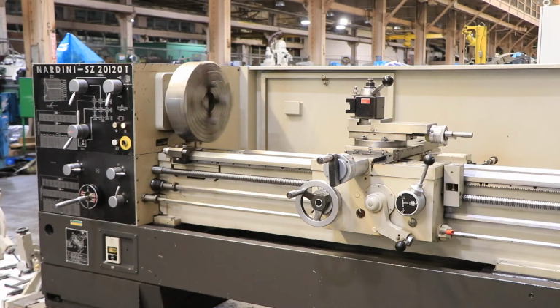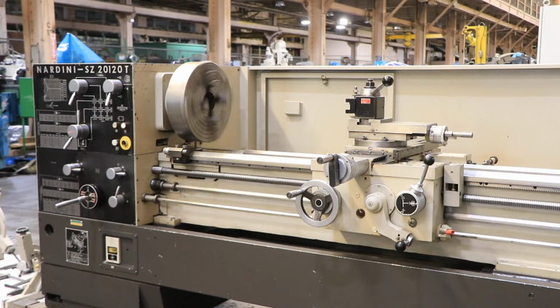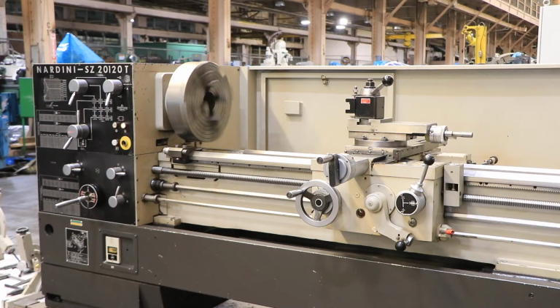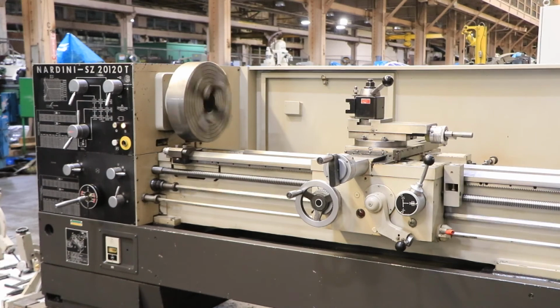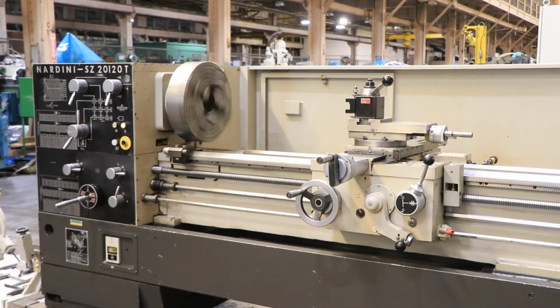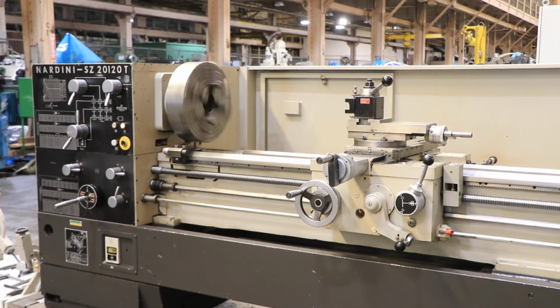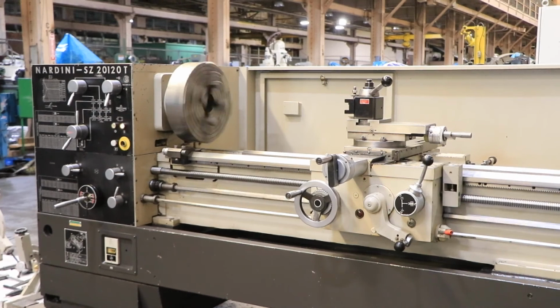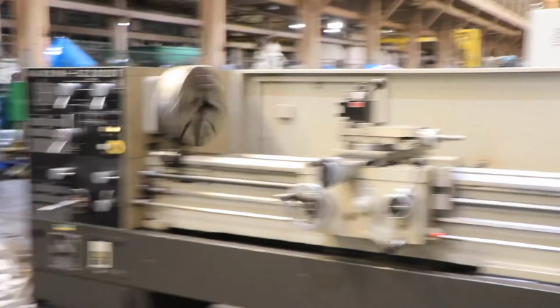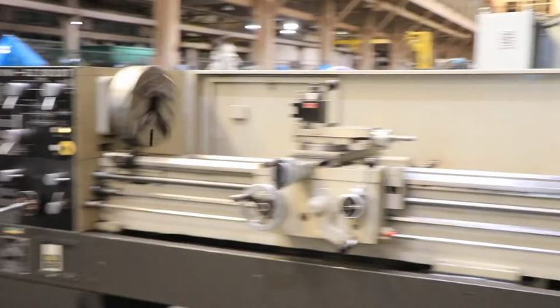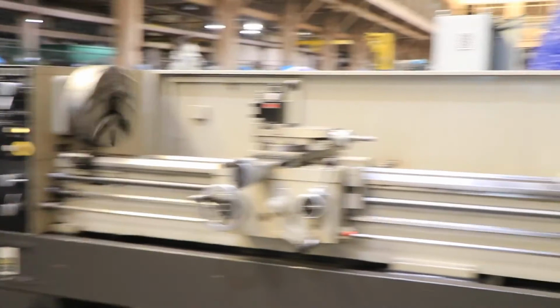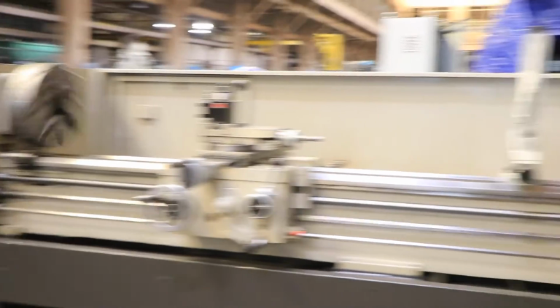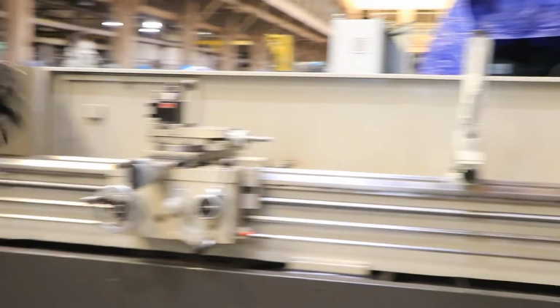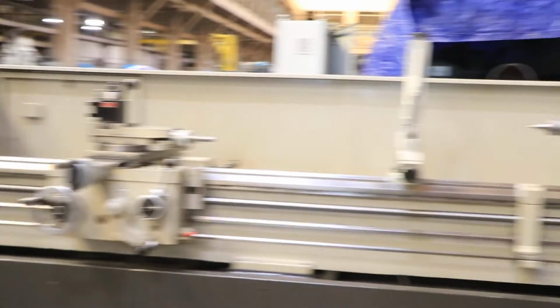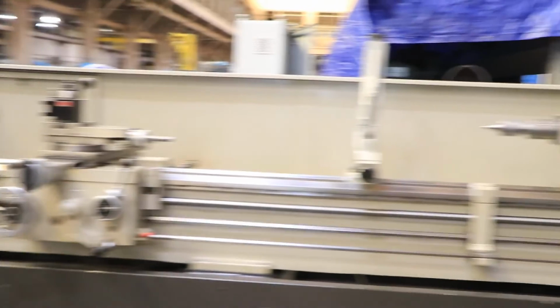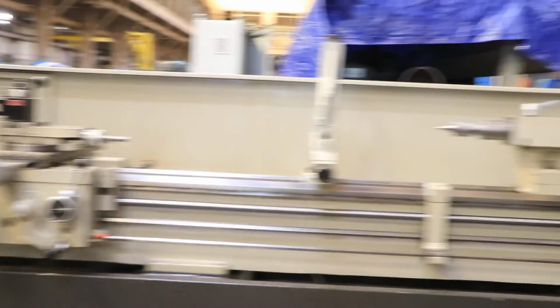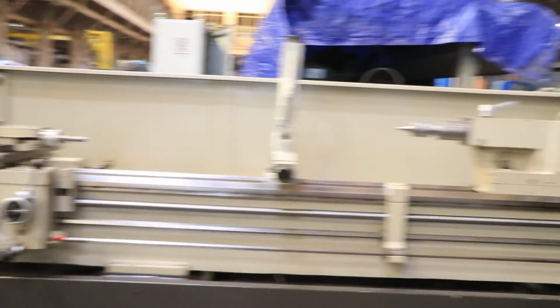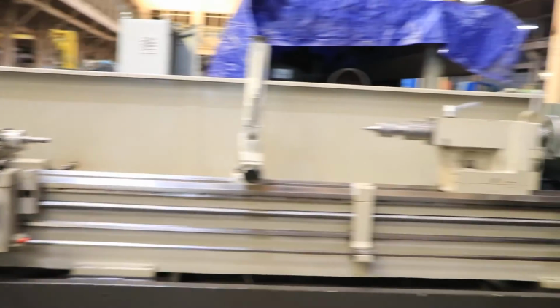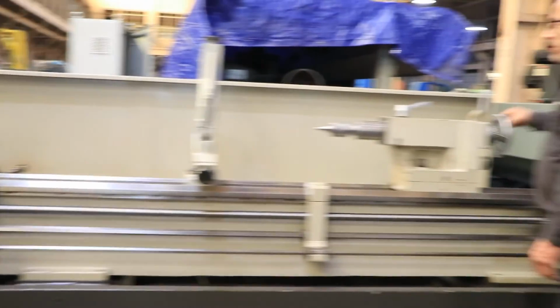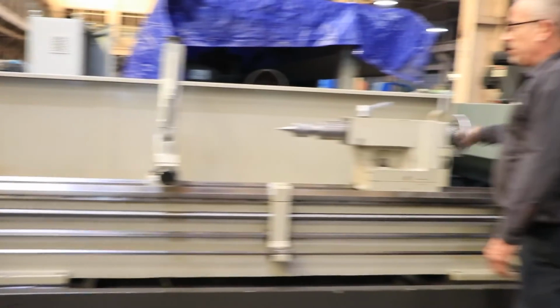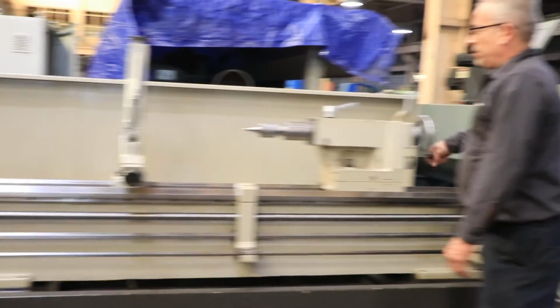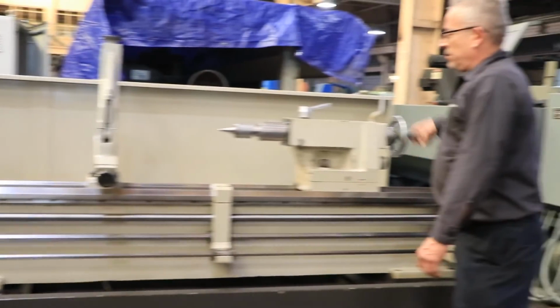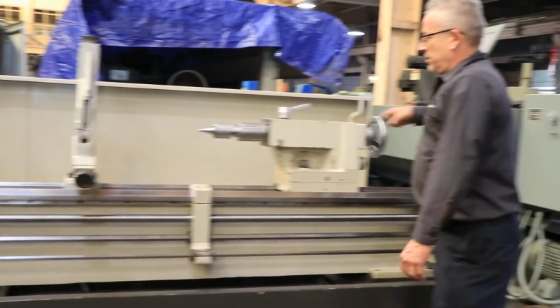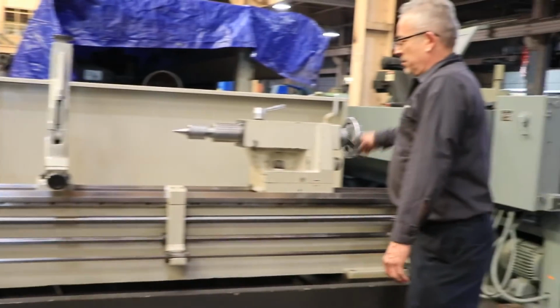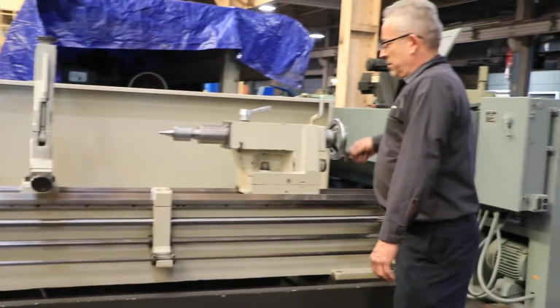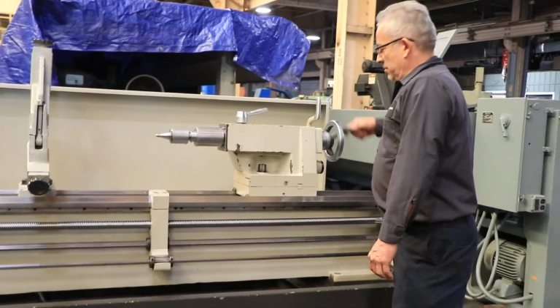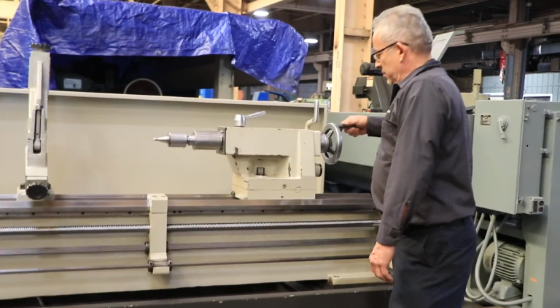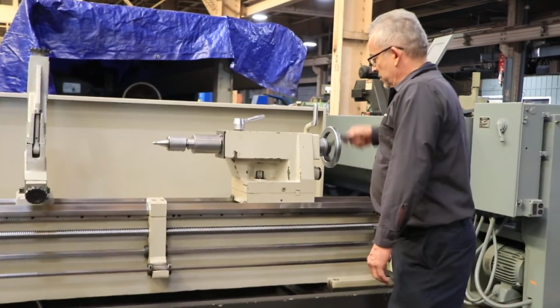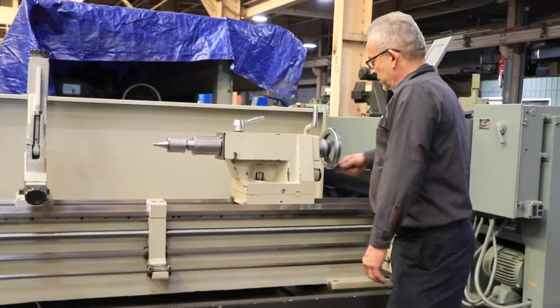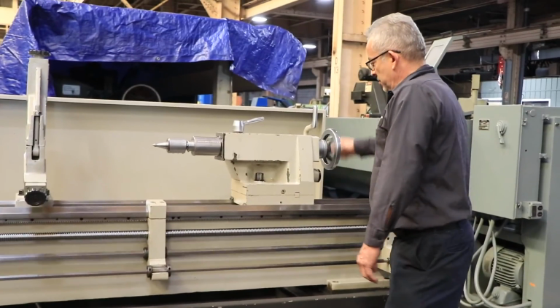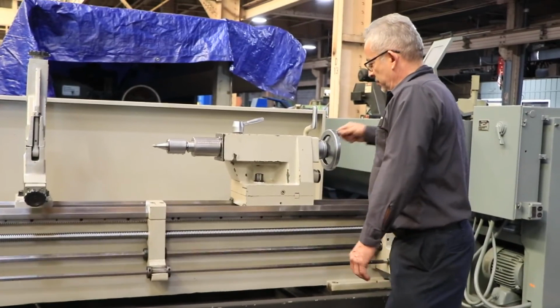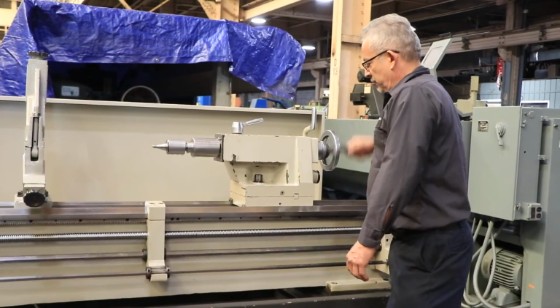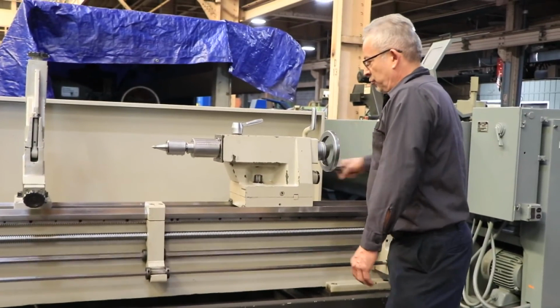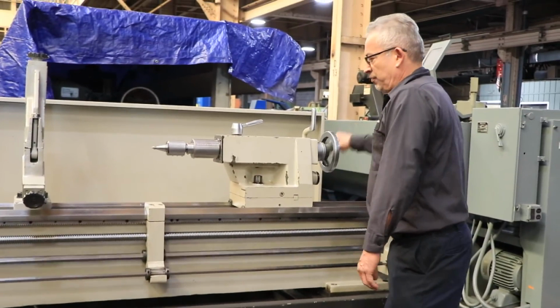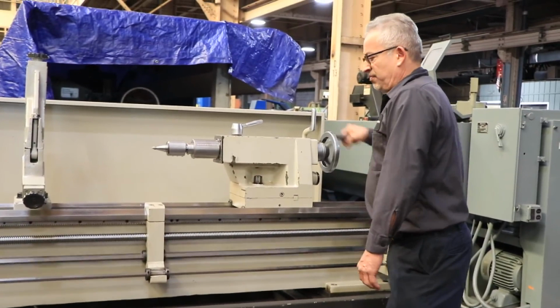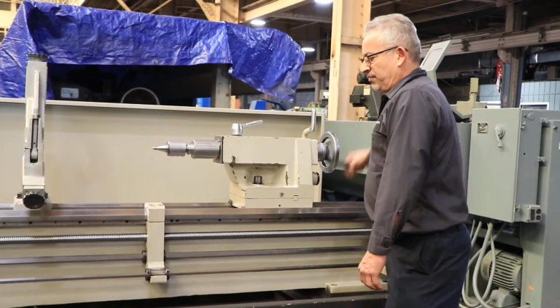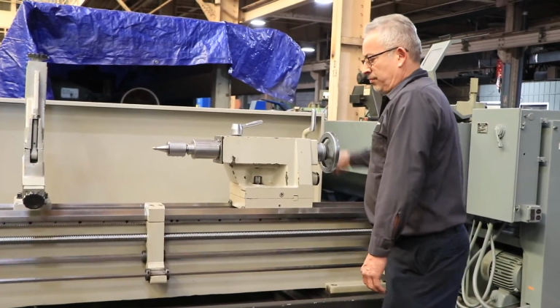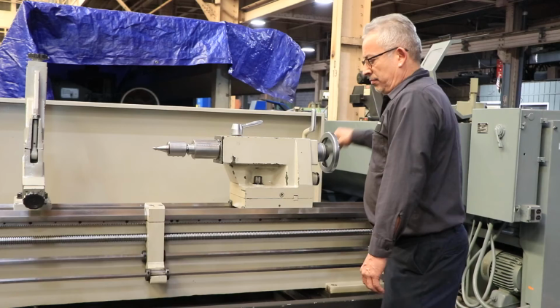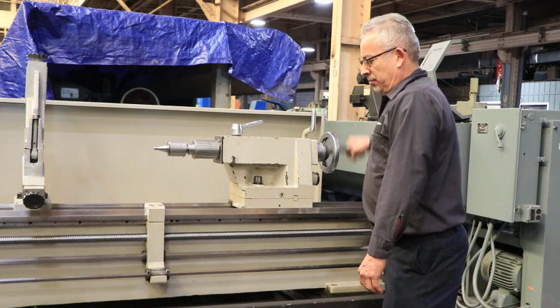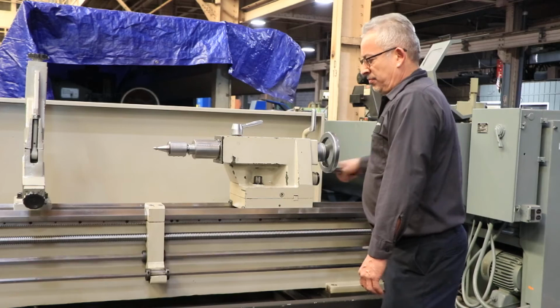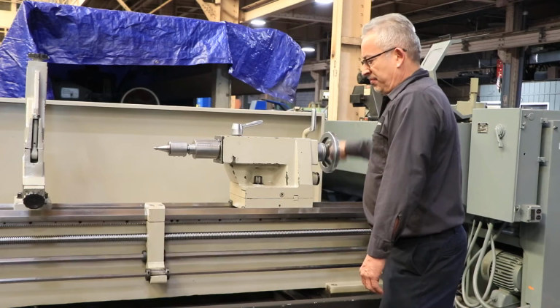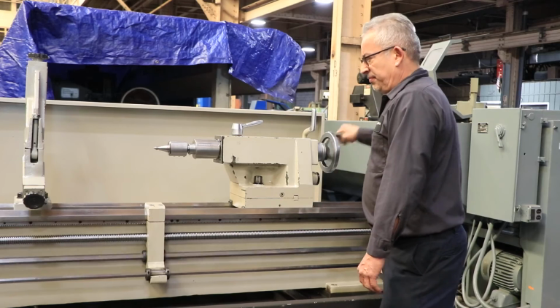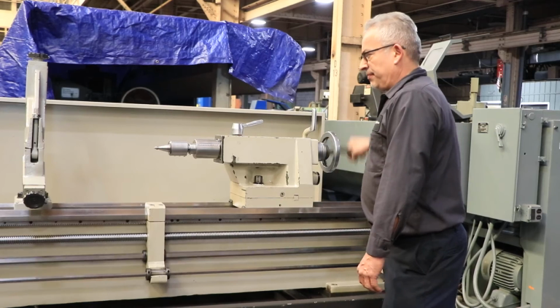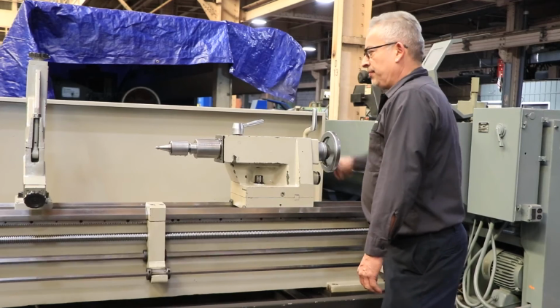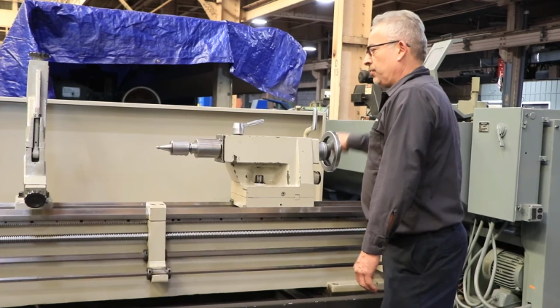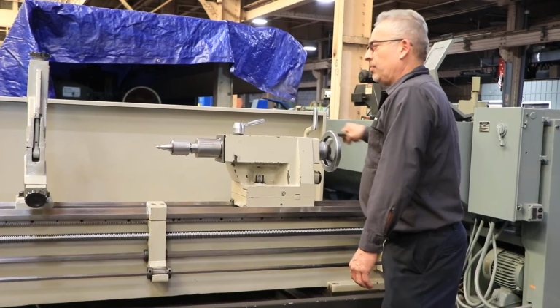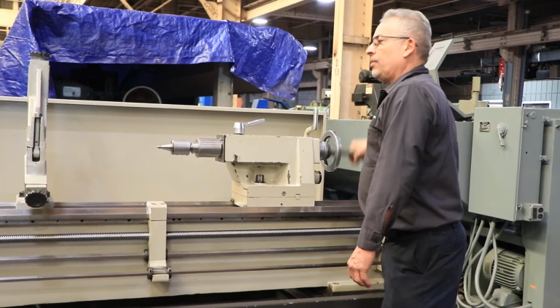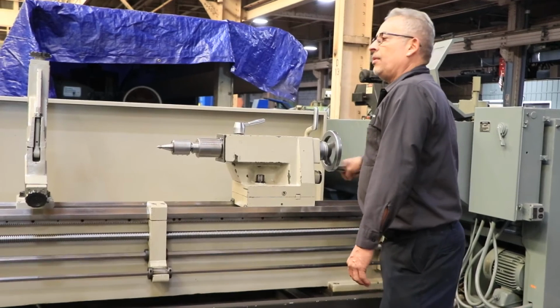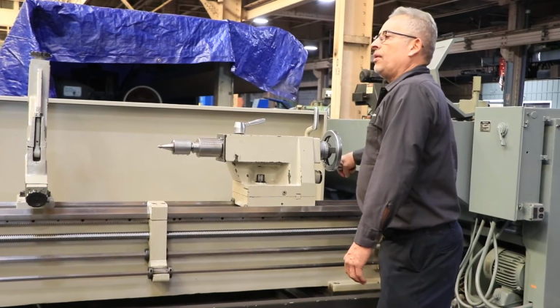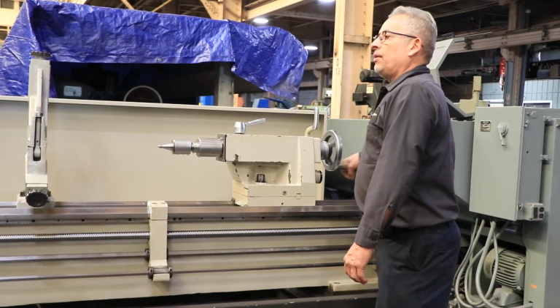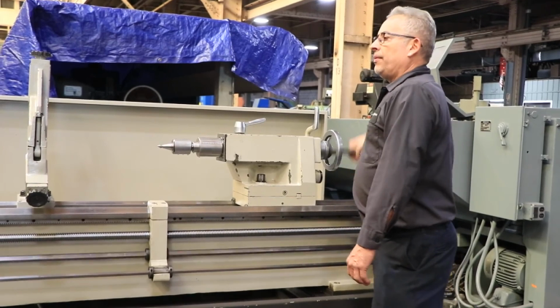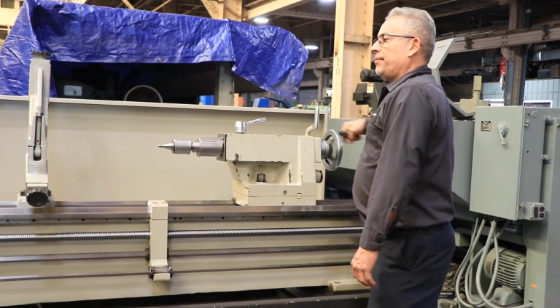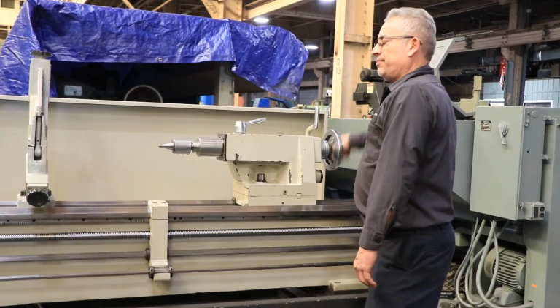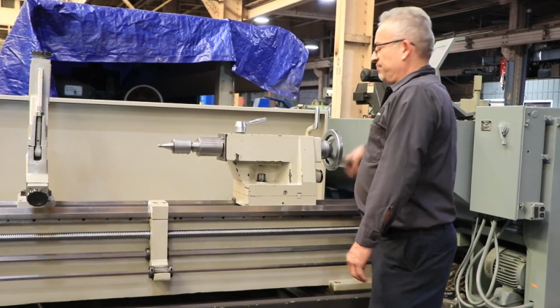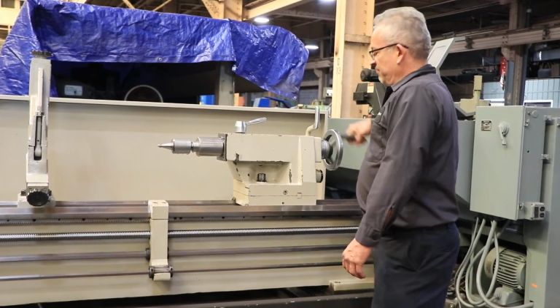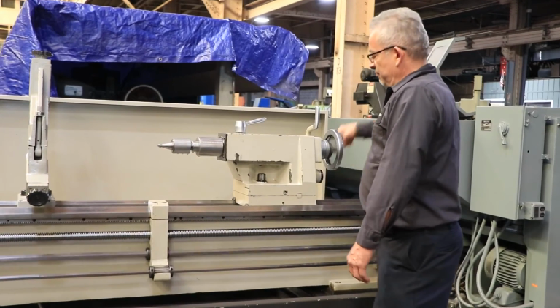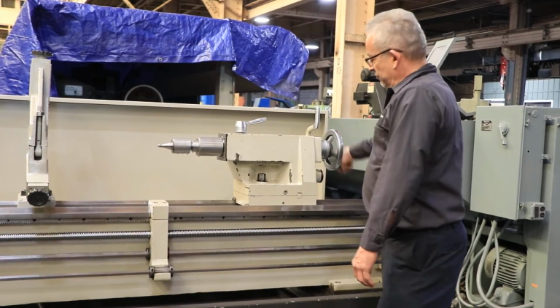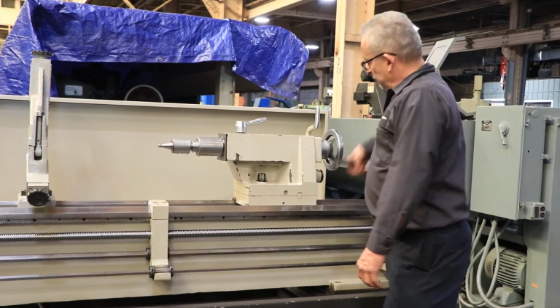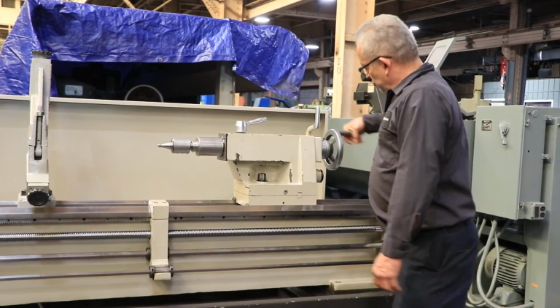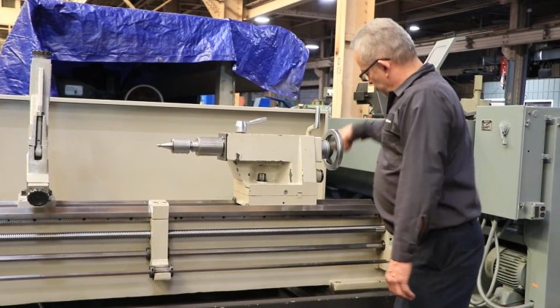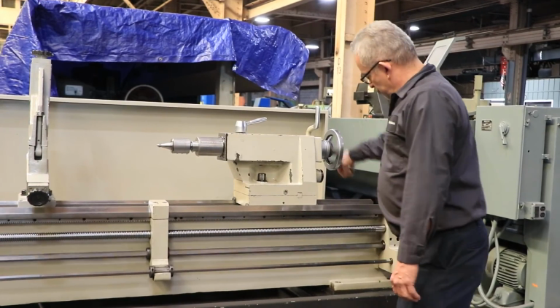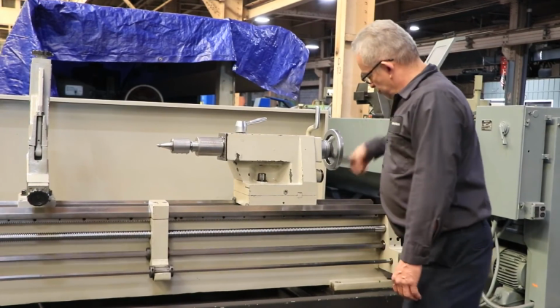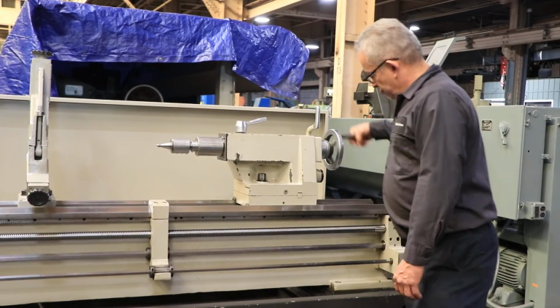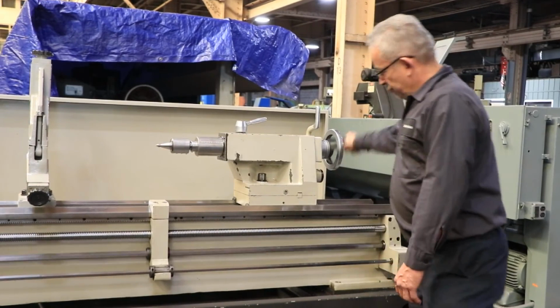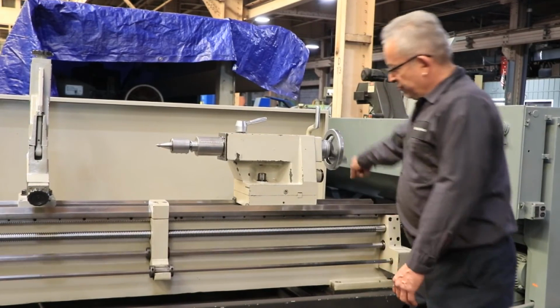That's your compound. Tailstock — the tailstock has a number five Morse taper. You have eight-inch spindle travel.